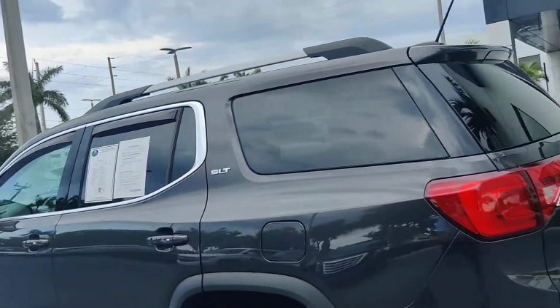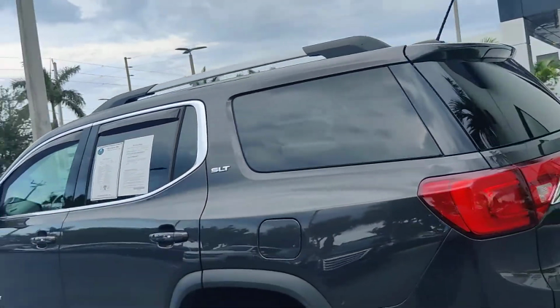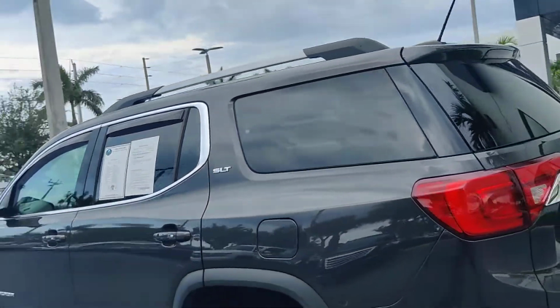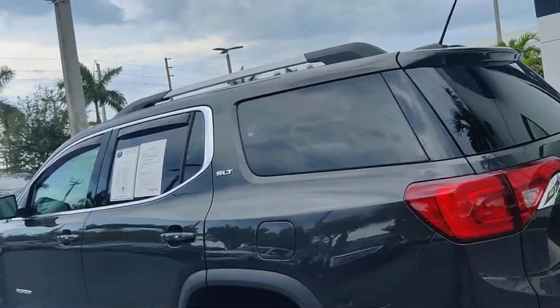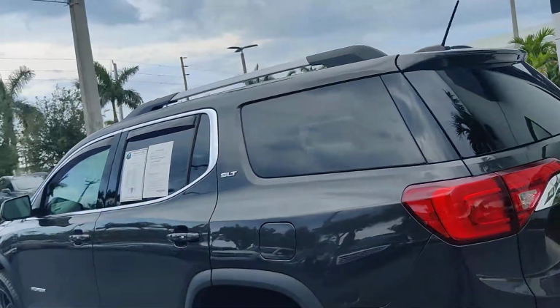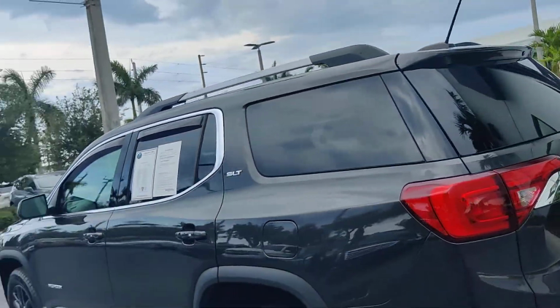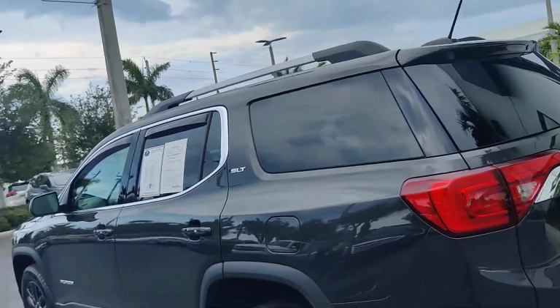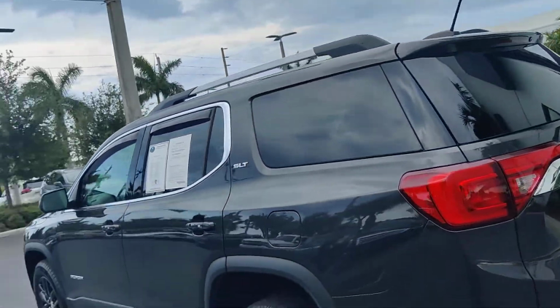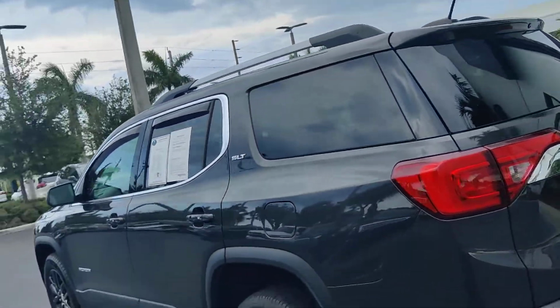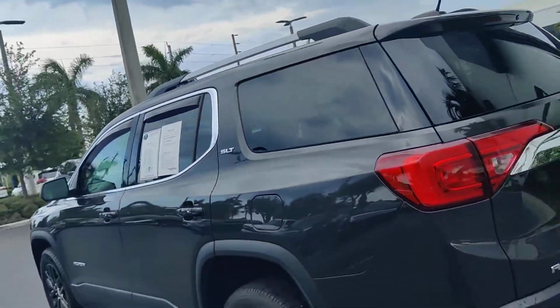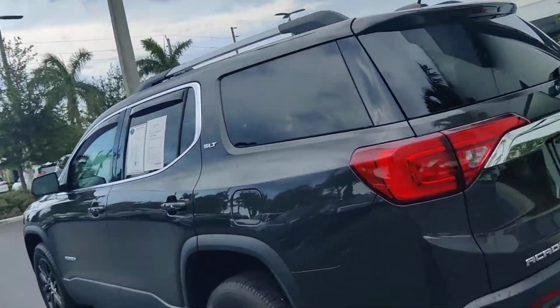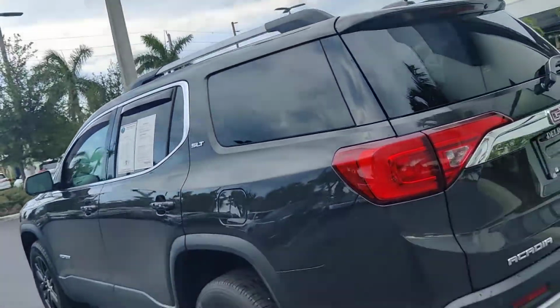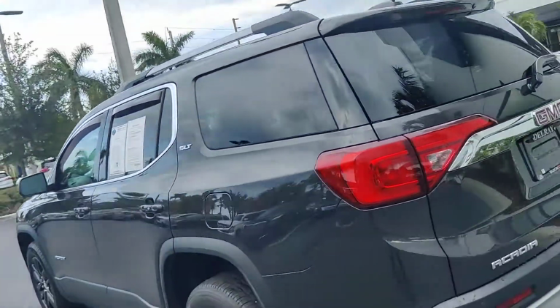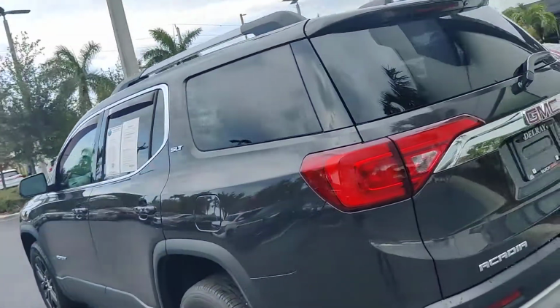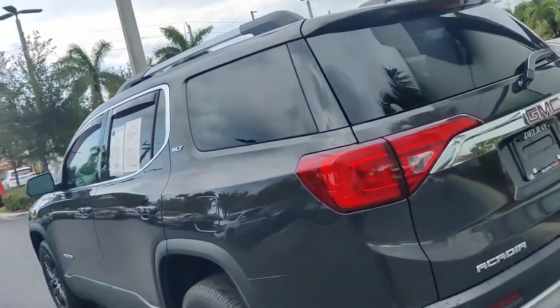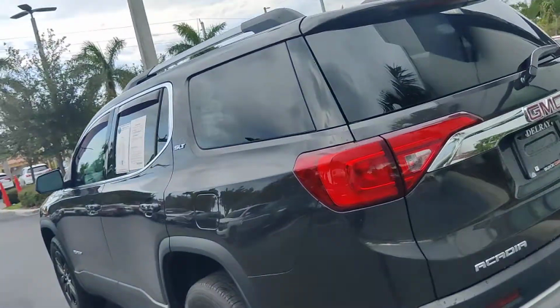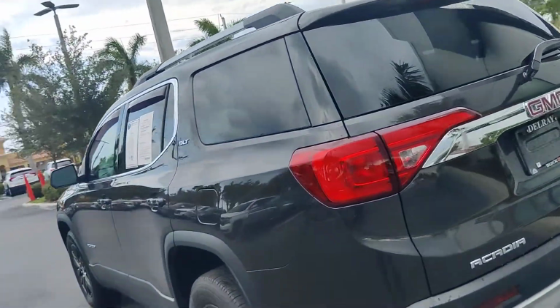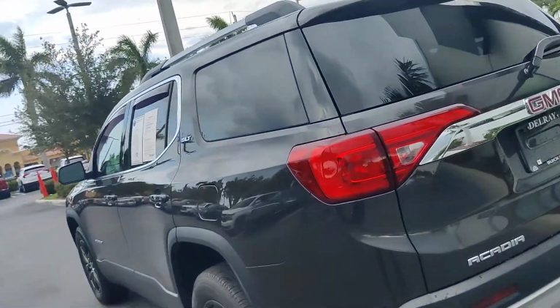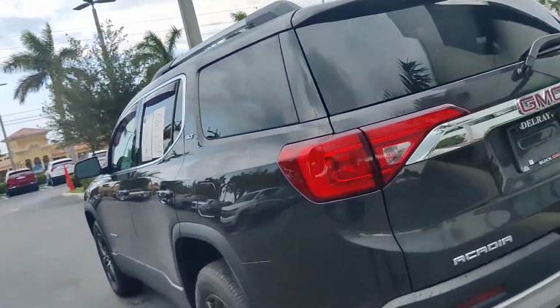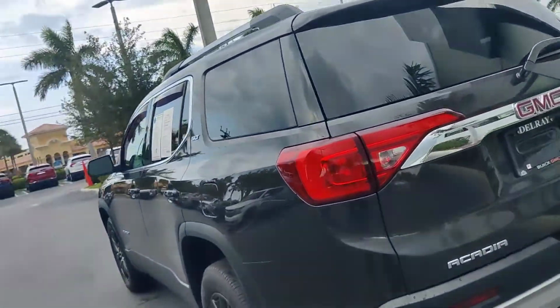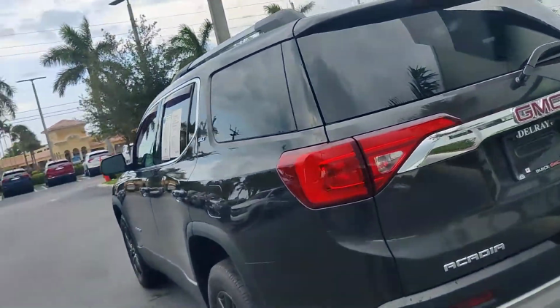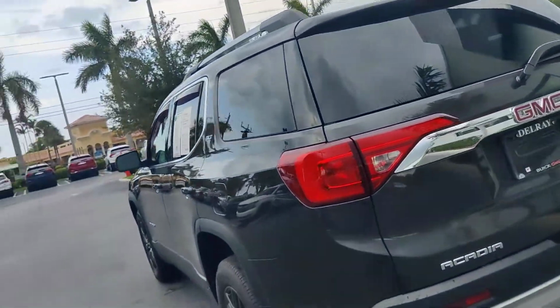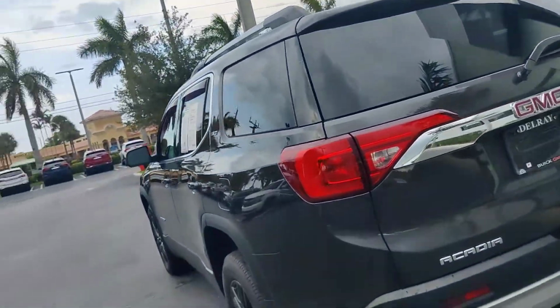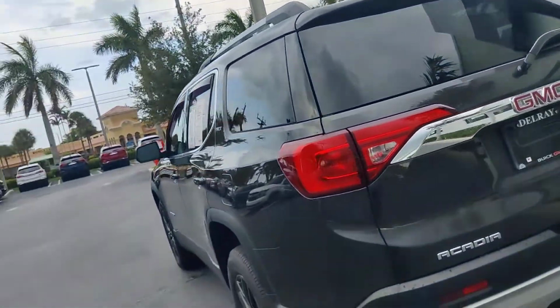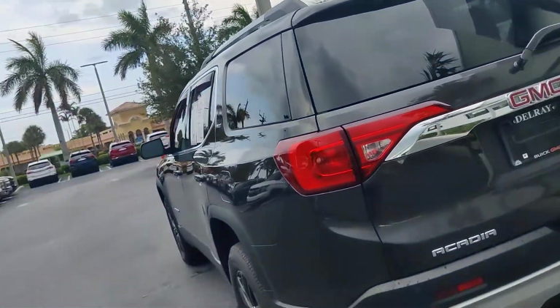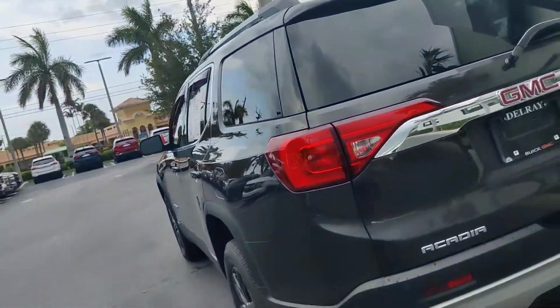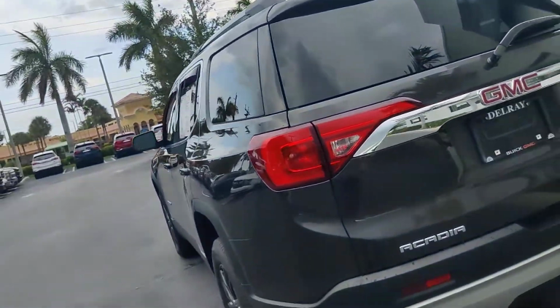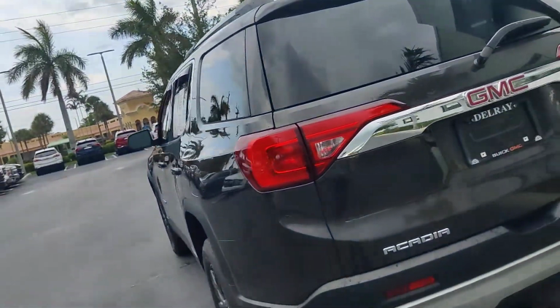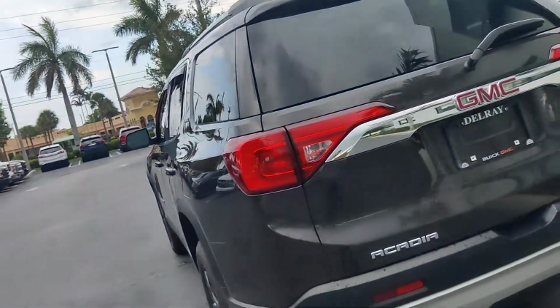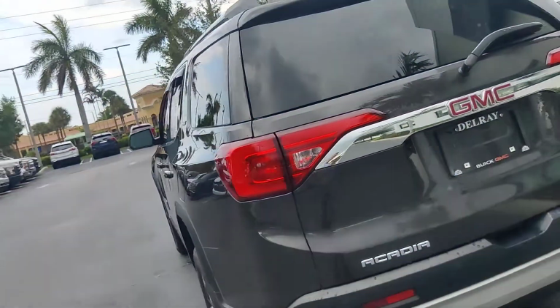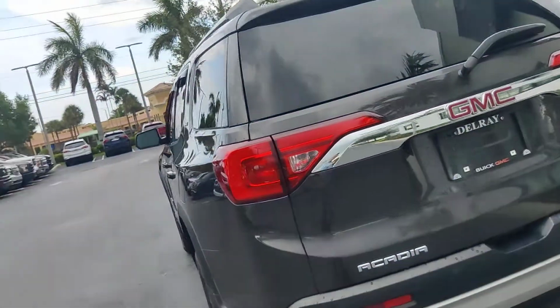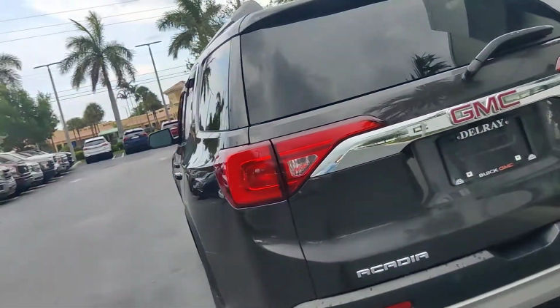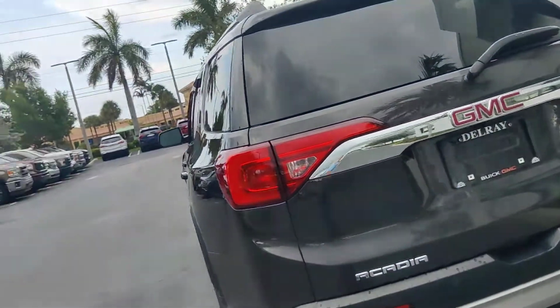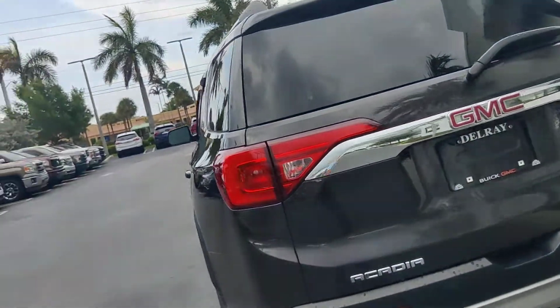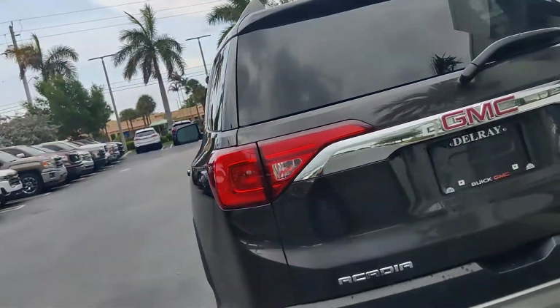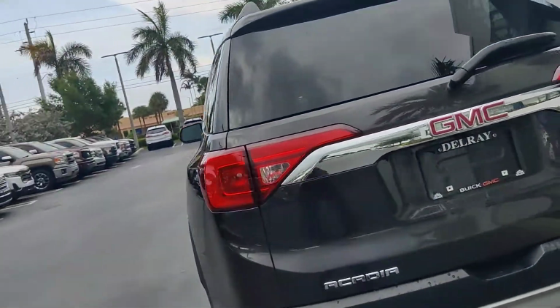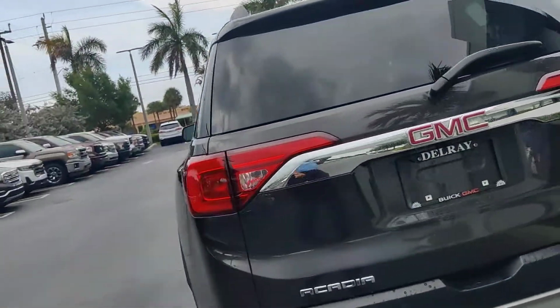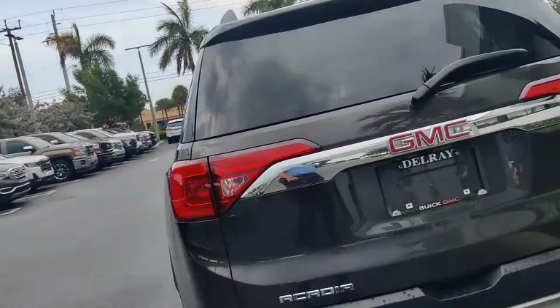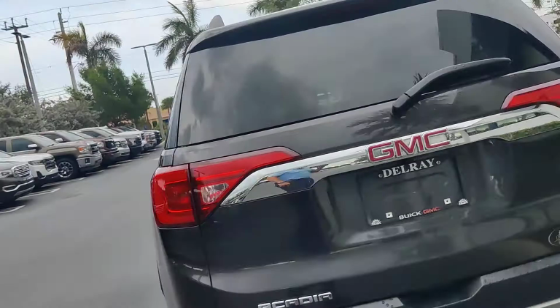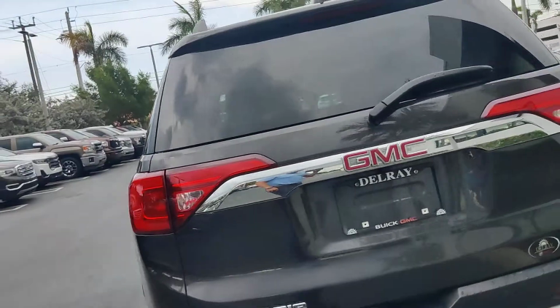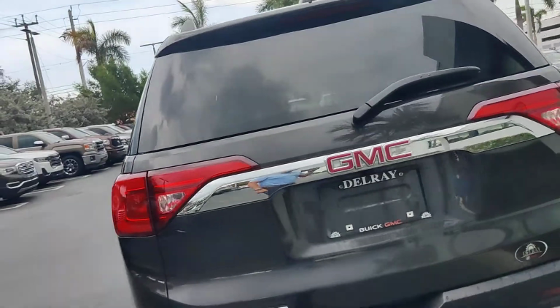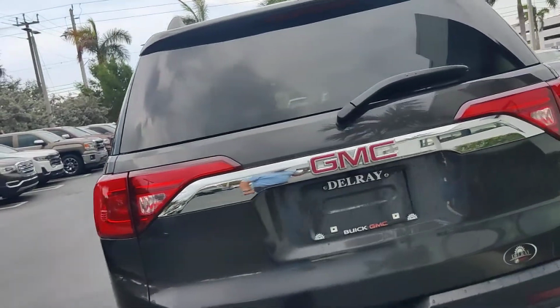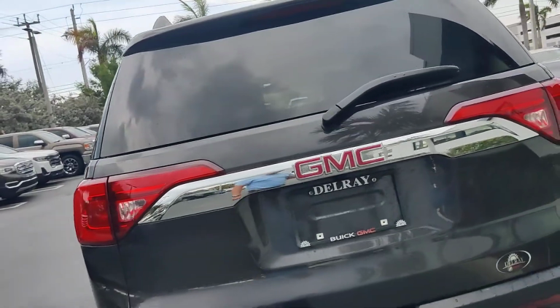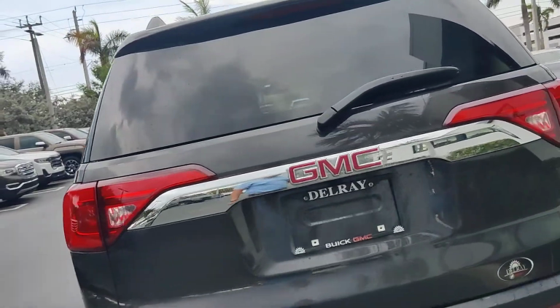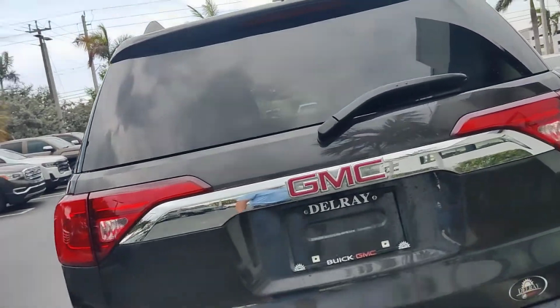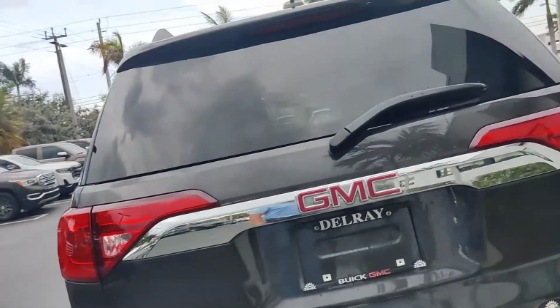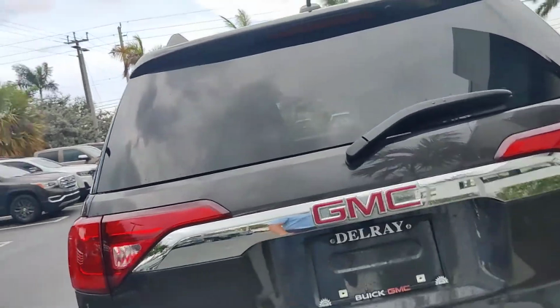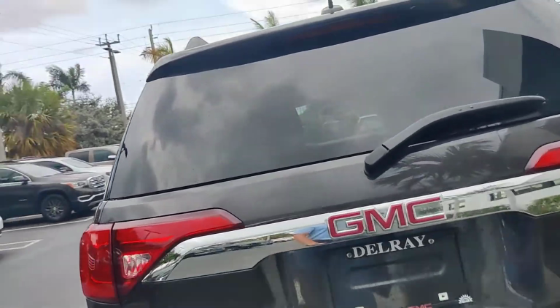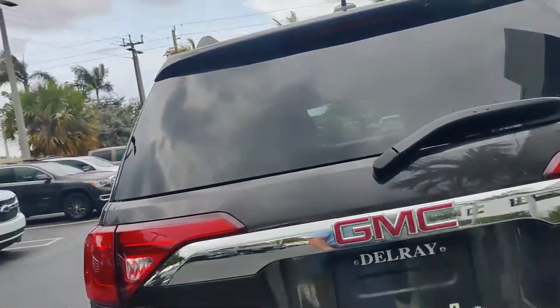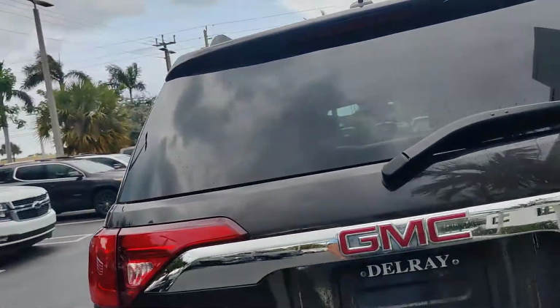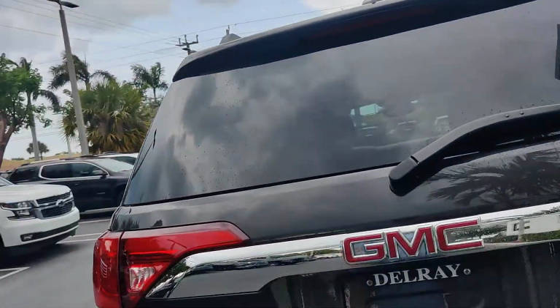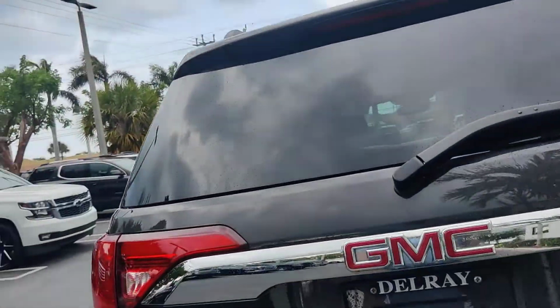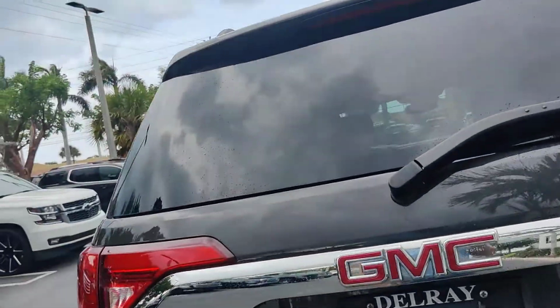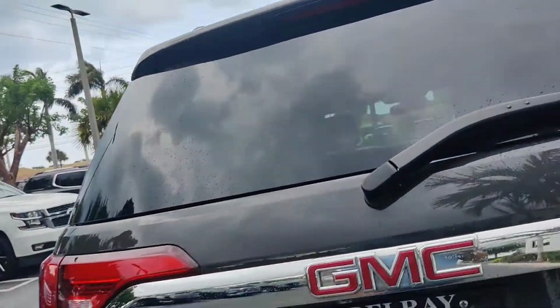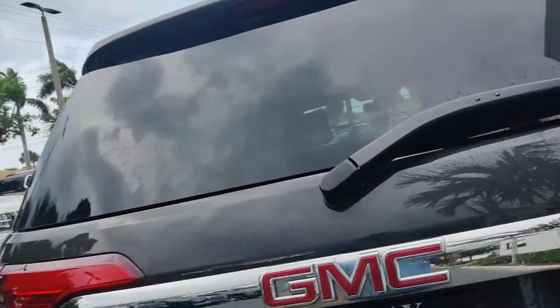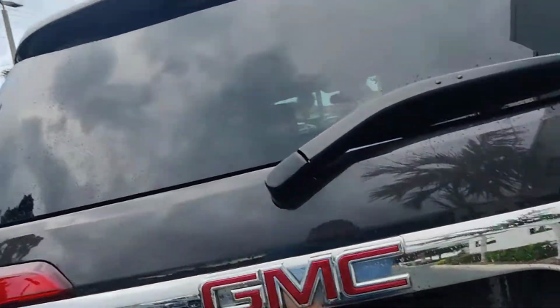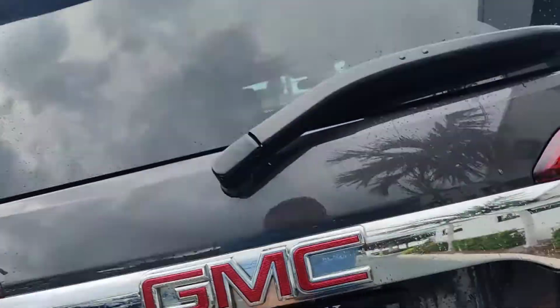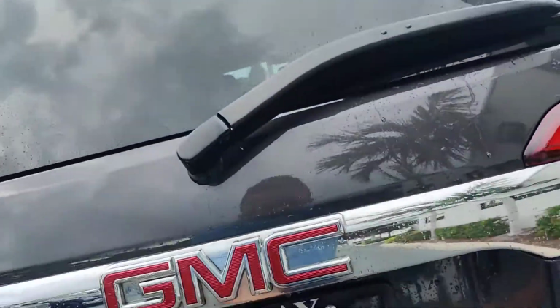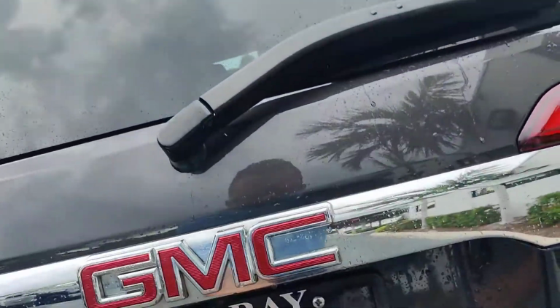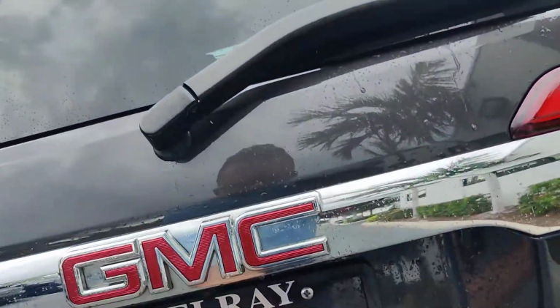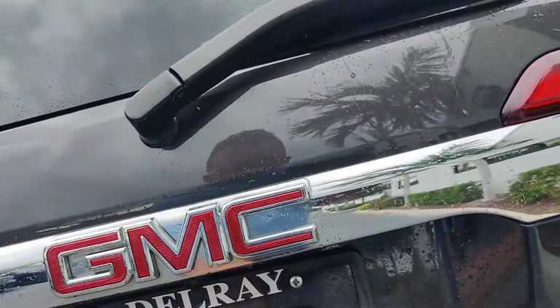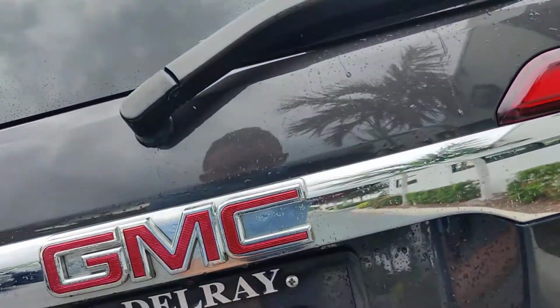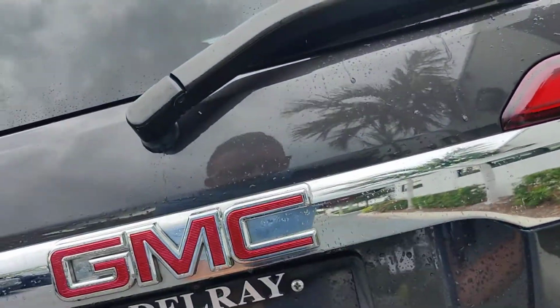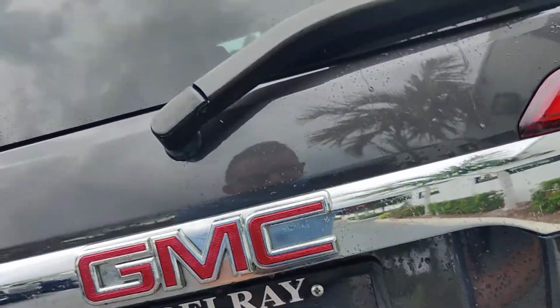As you can see, it's a very nice color. You have the nice sensors on the back and your backup camera.